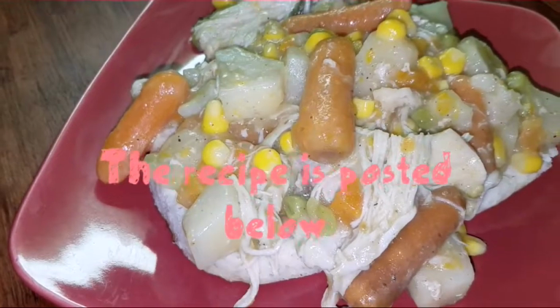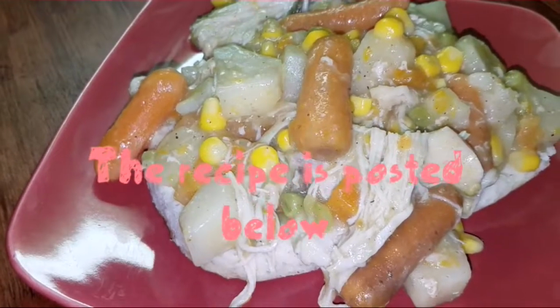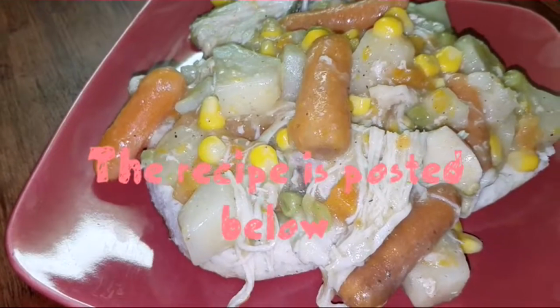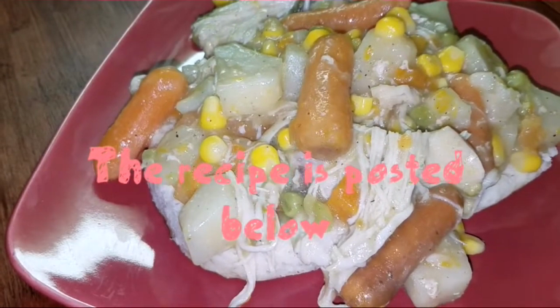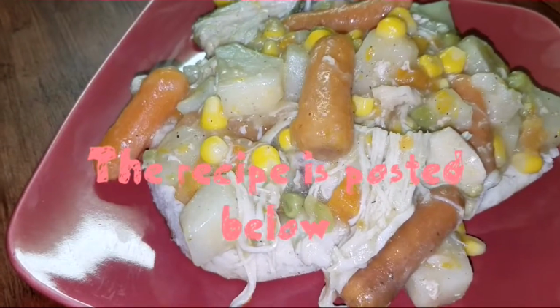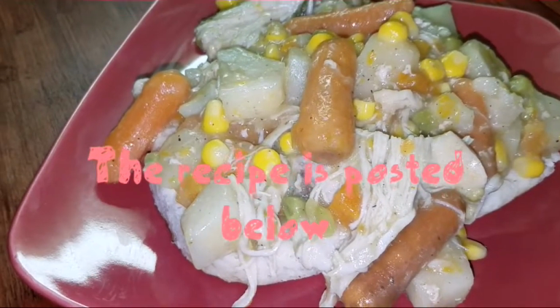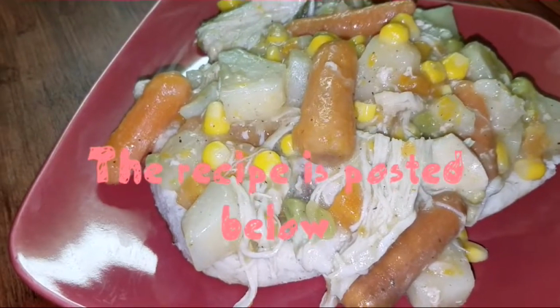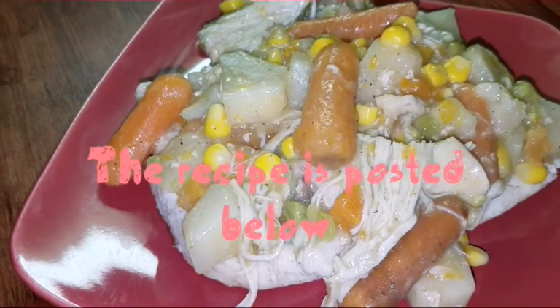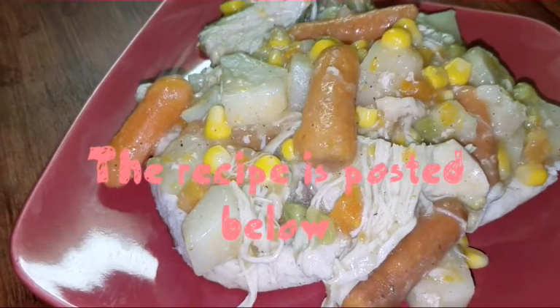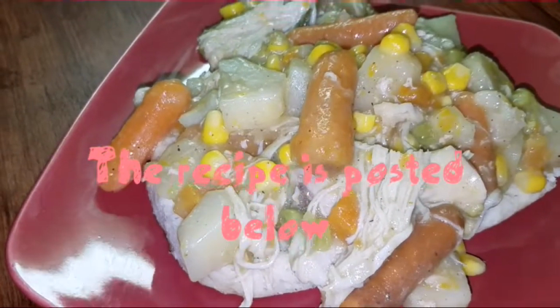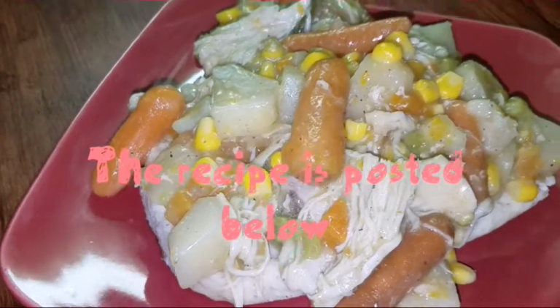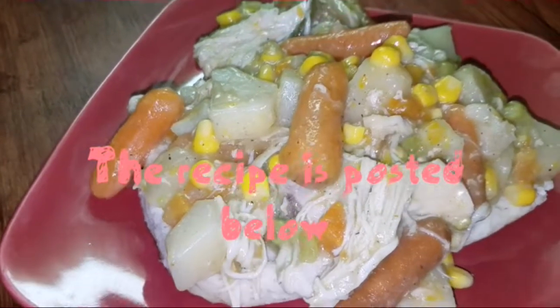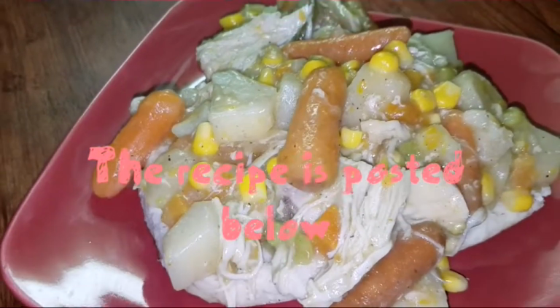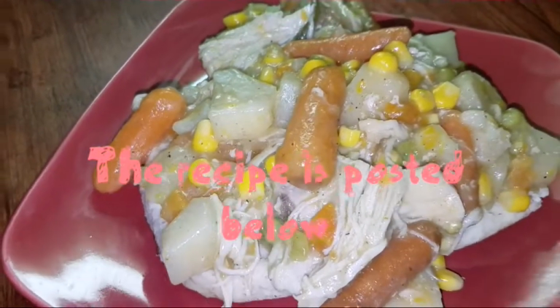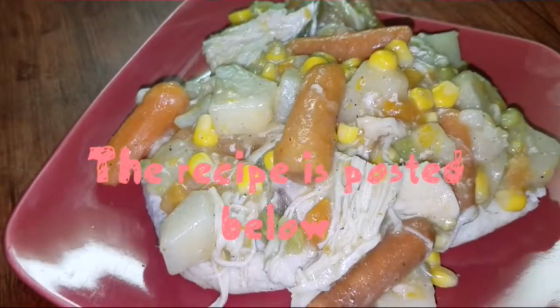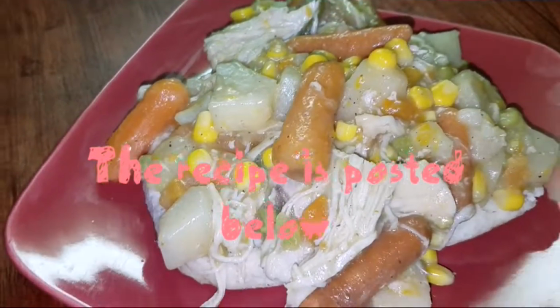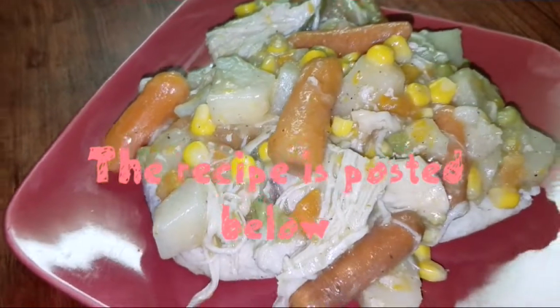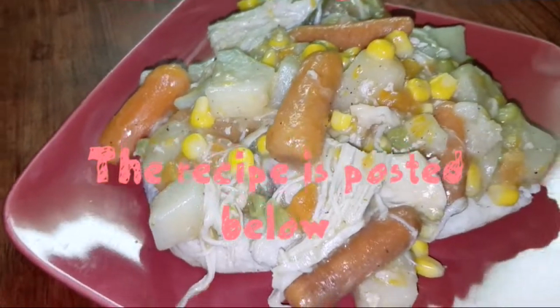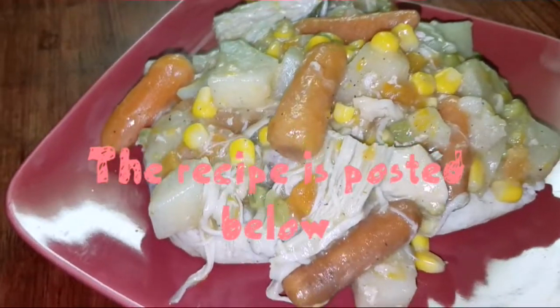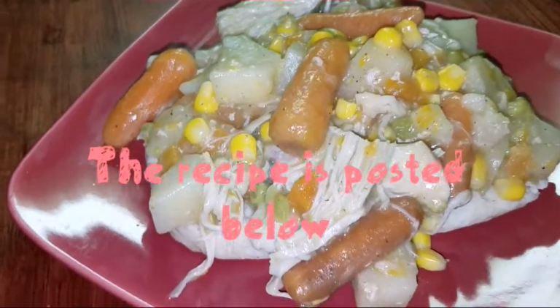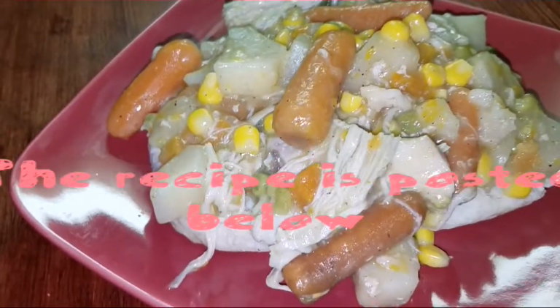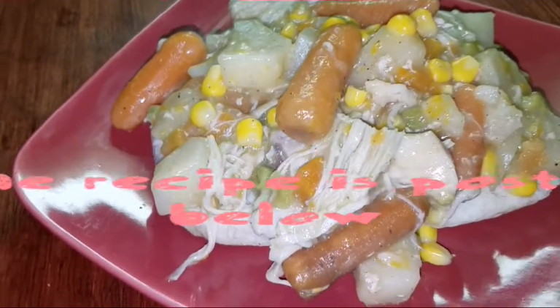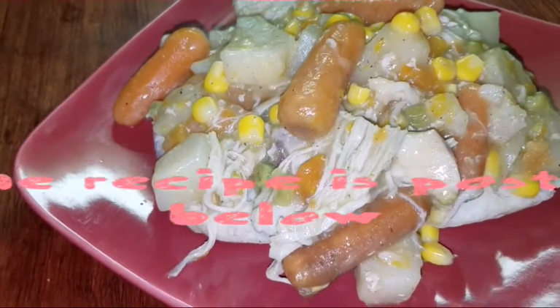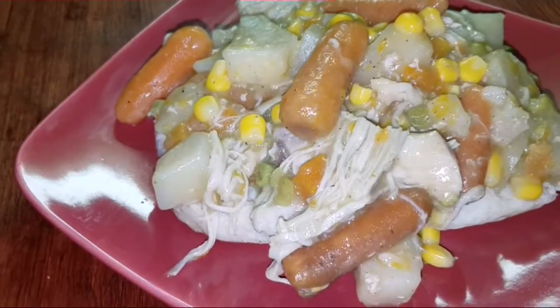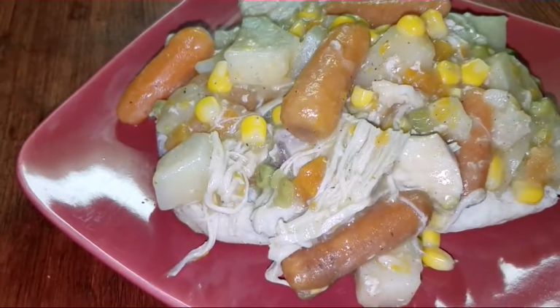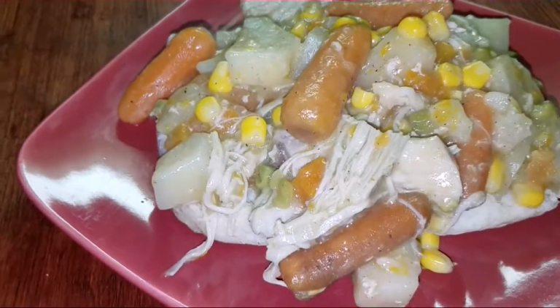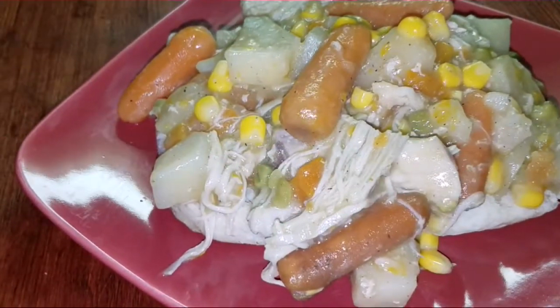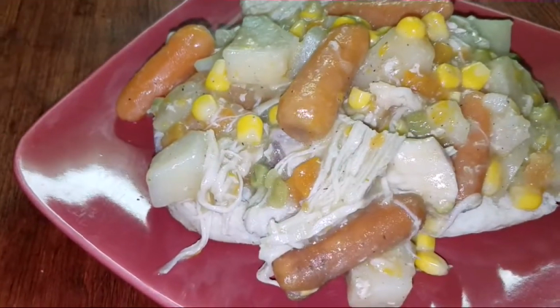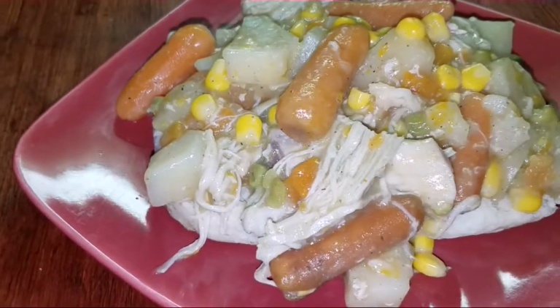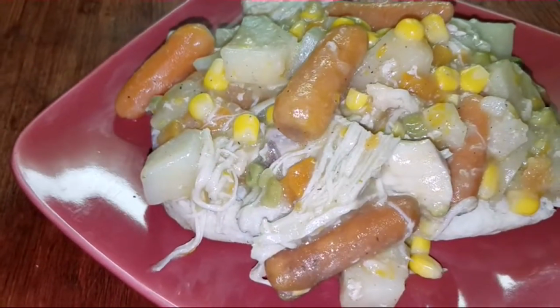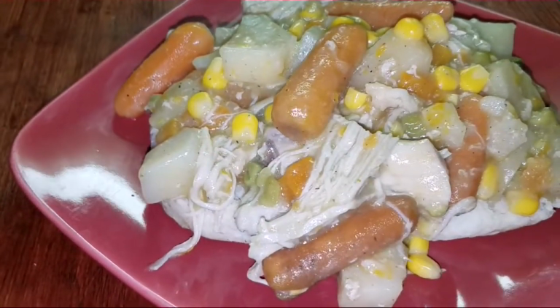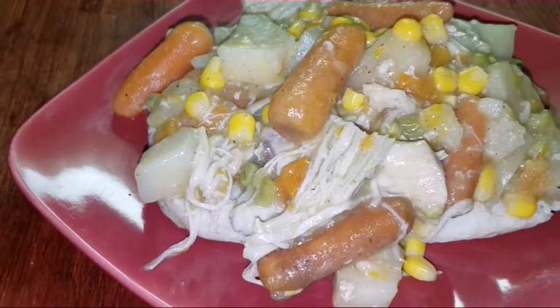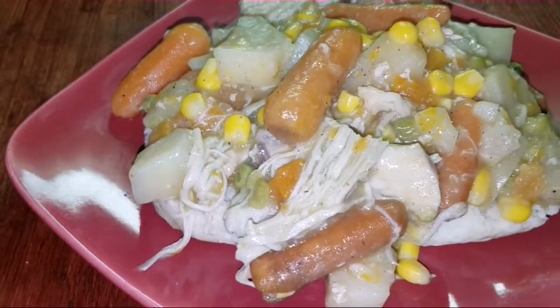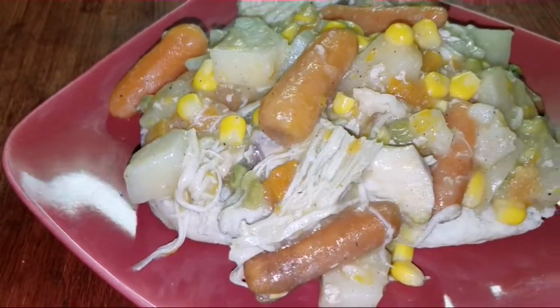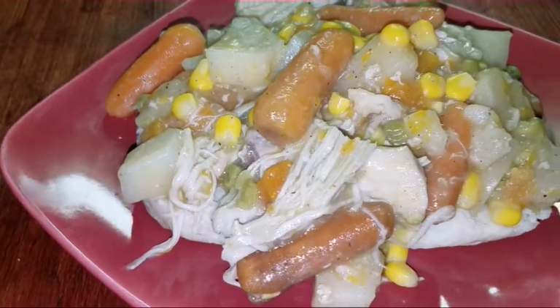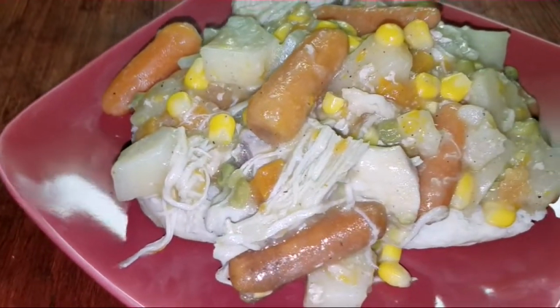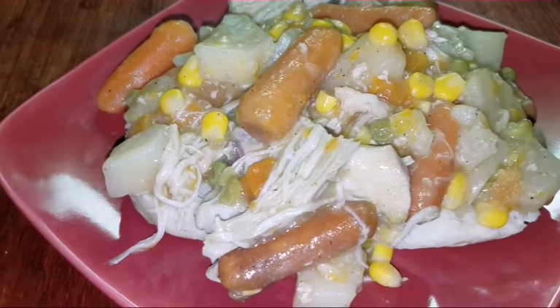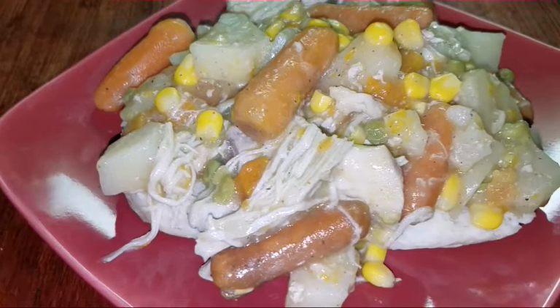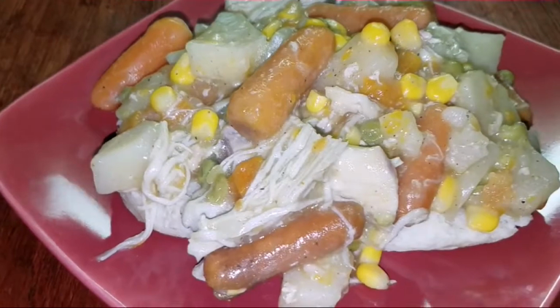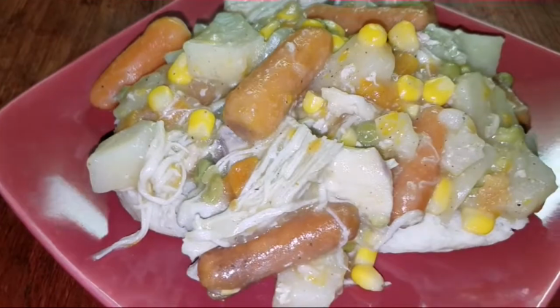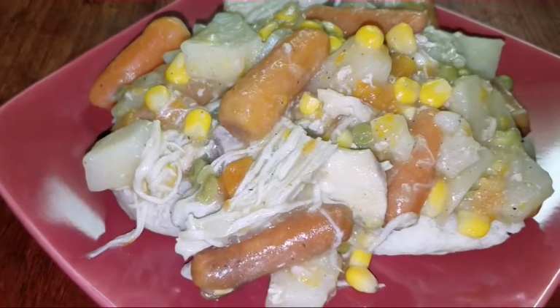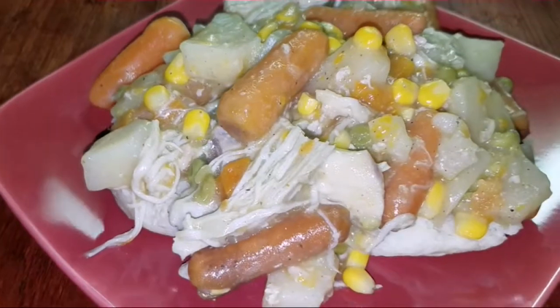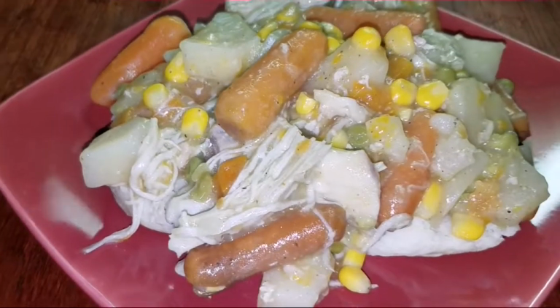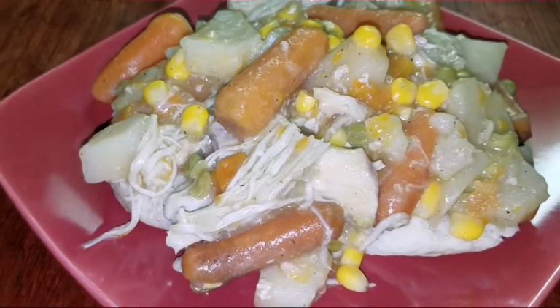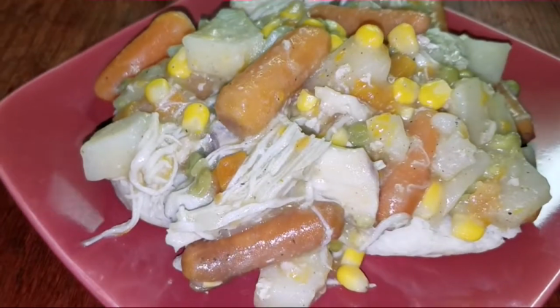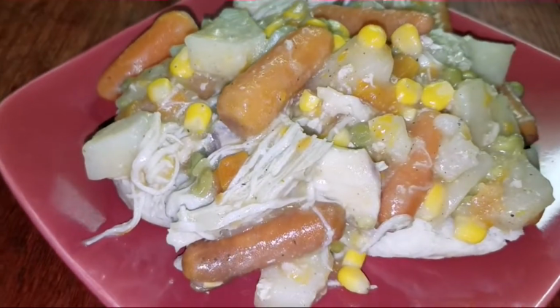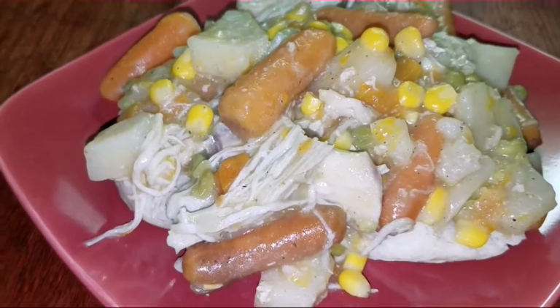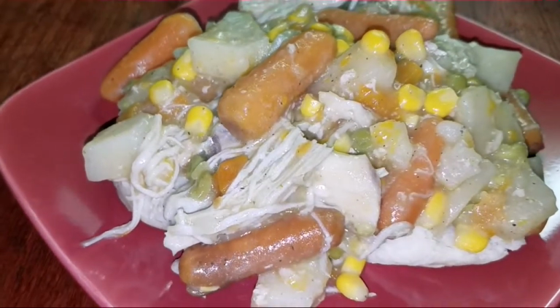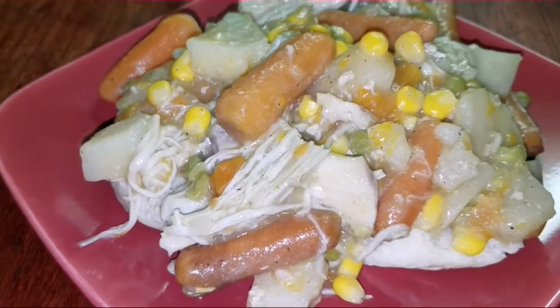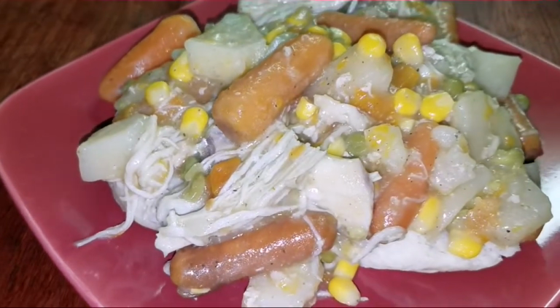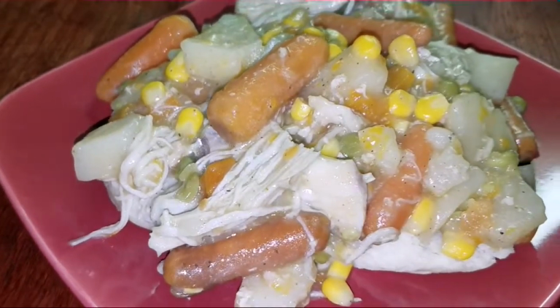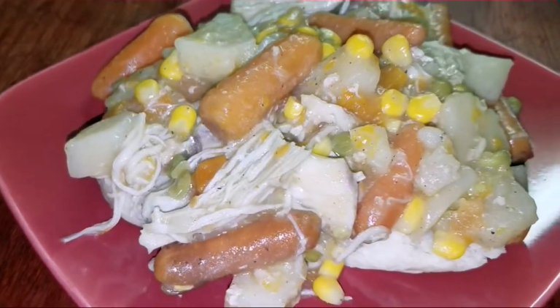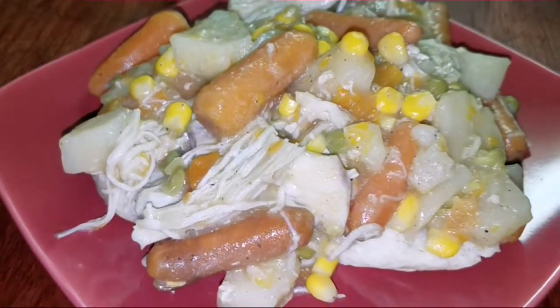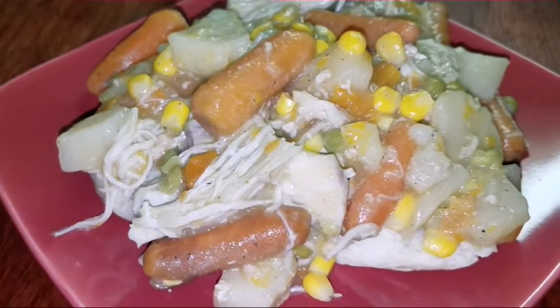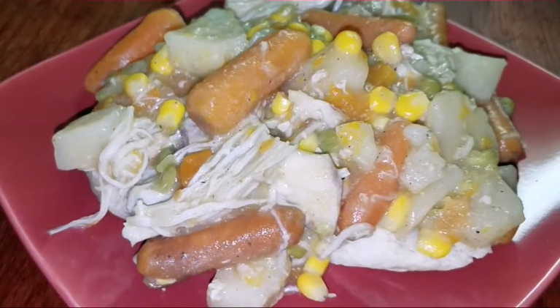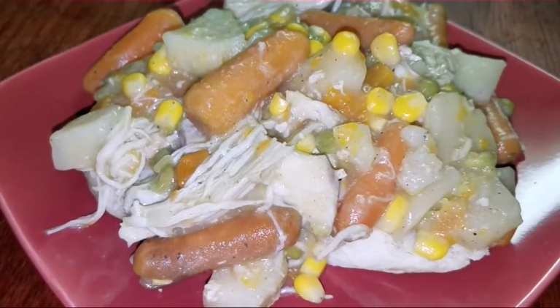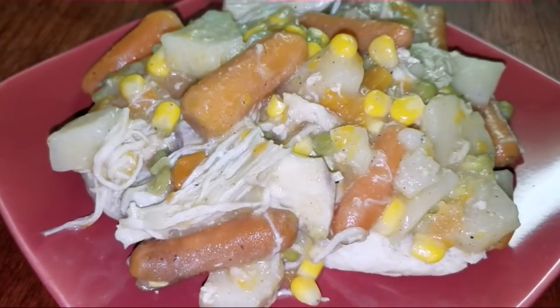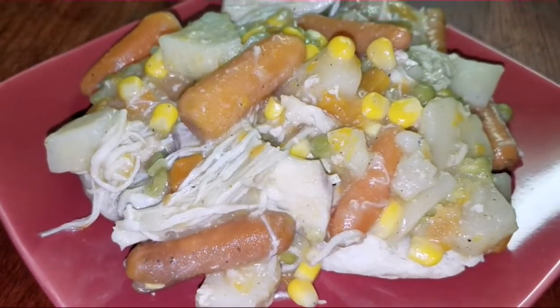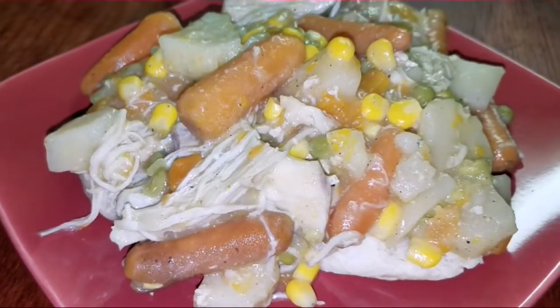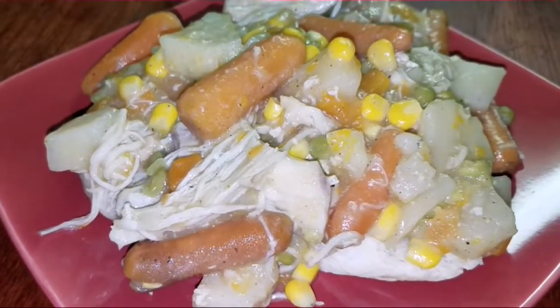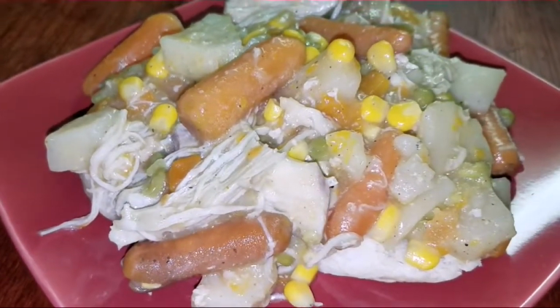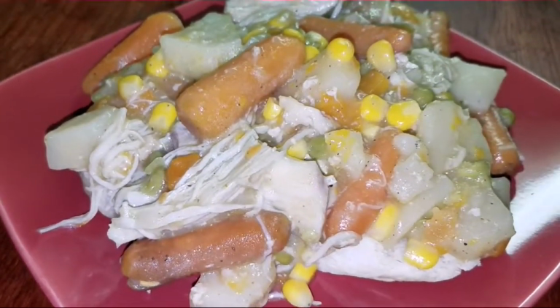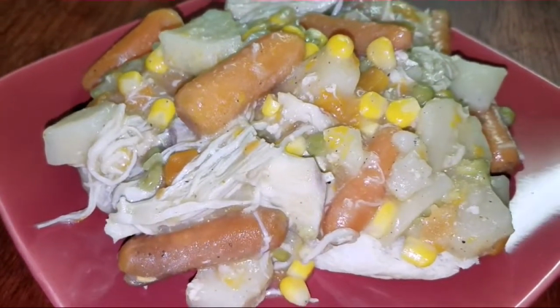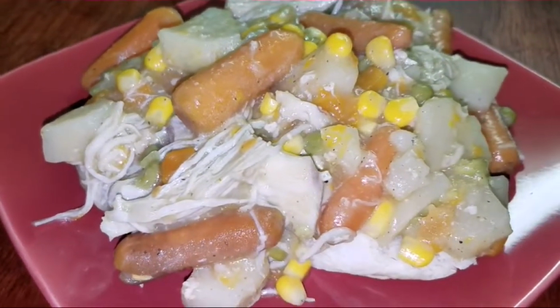The recipe is posted below — let me know if you tried it and if you liked it, and make sure you share this video.